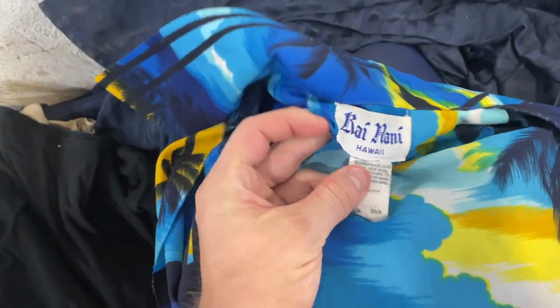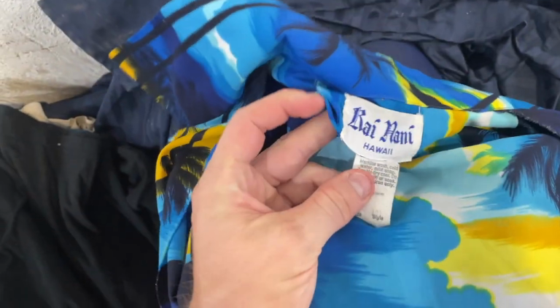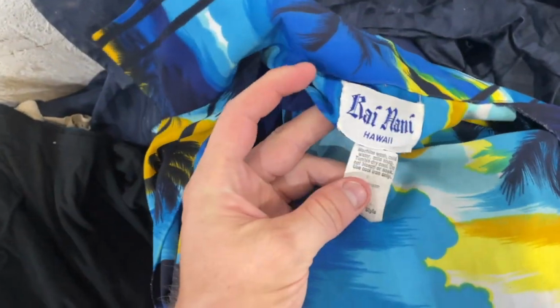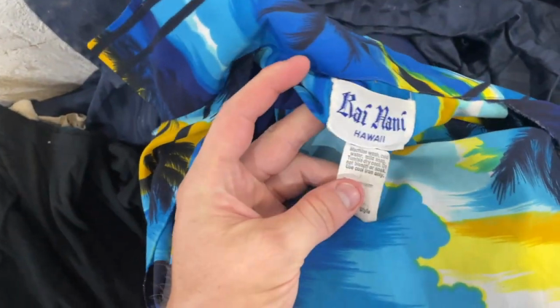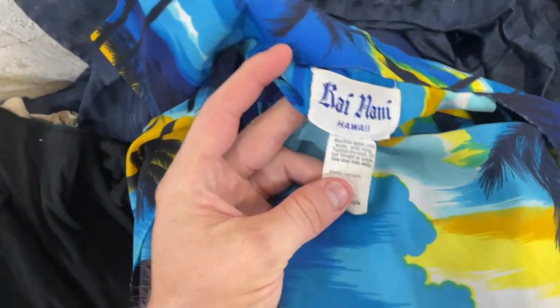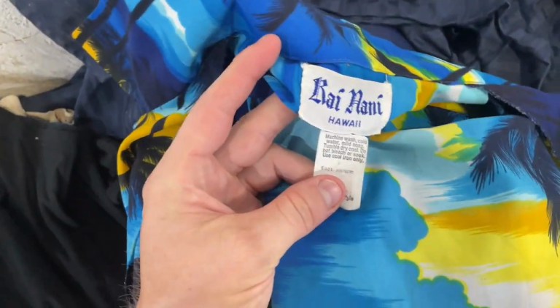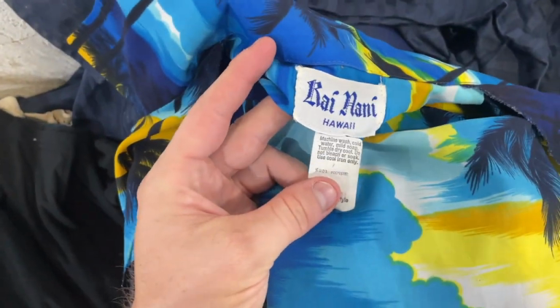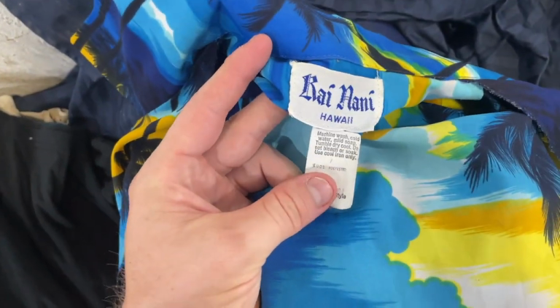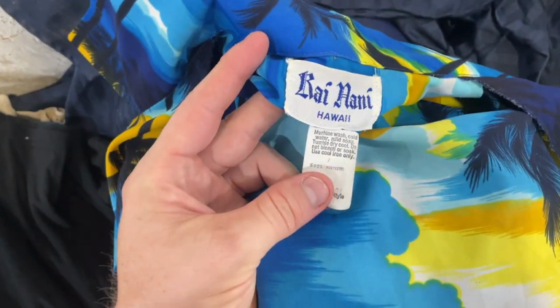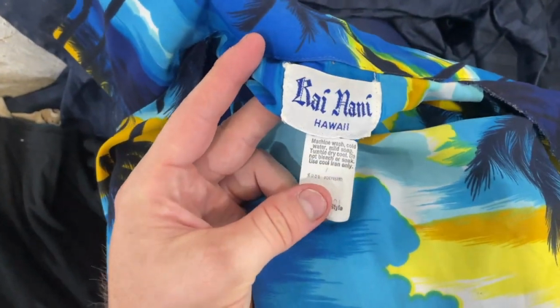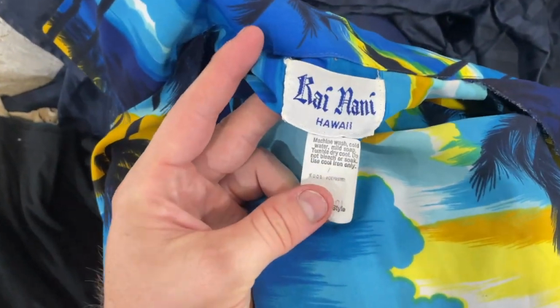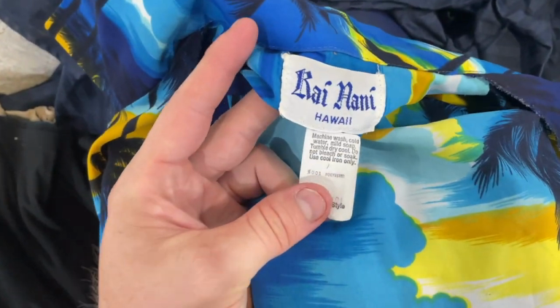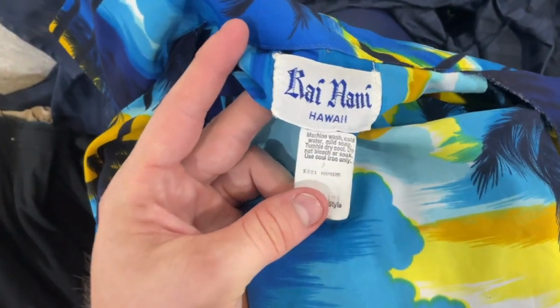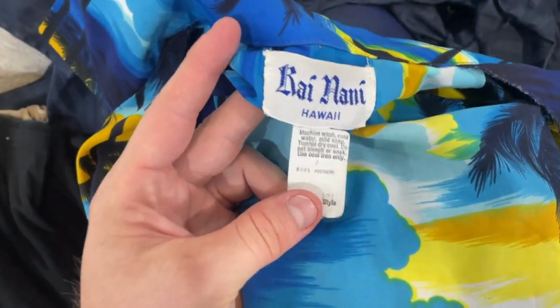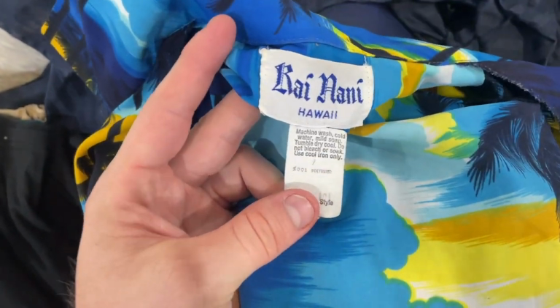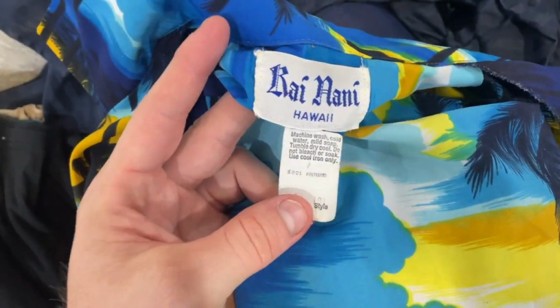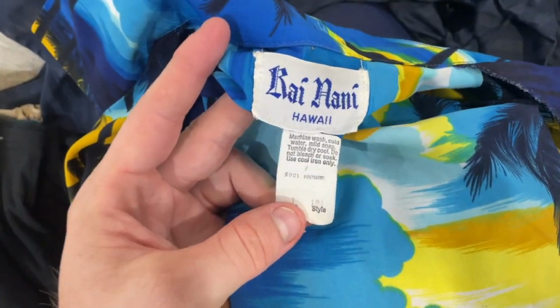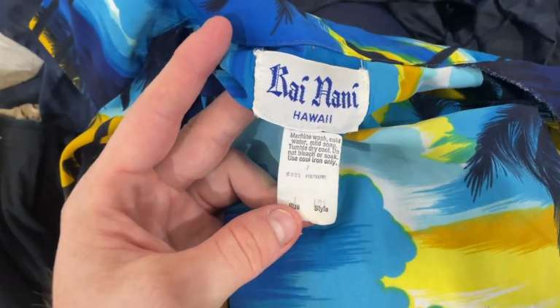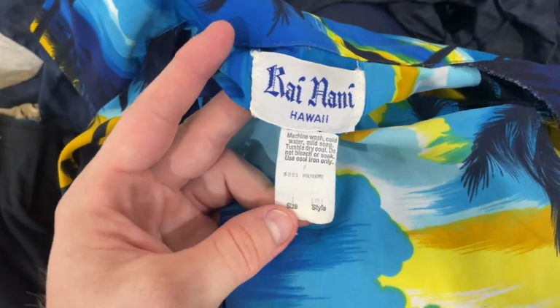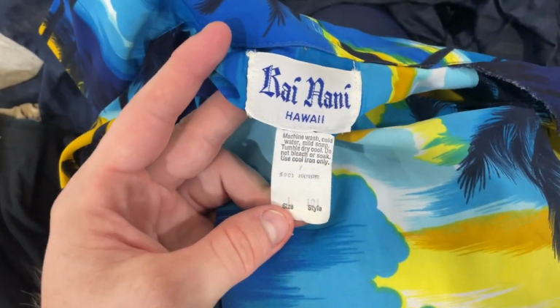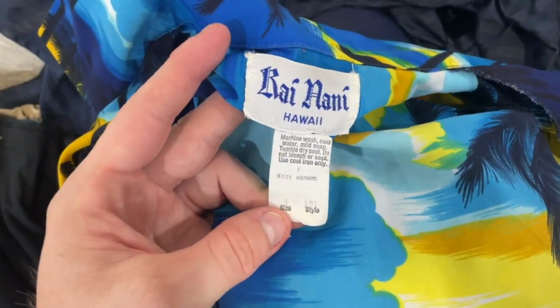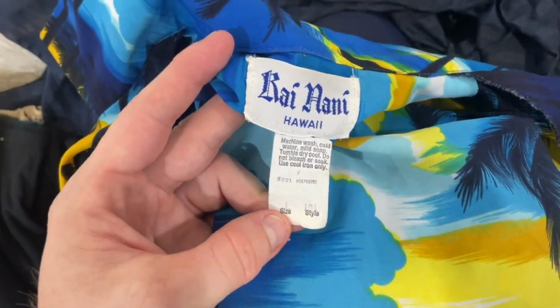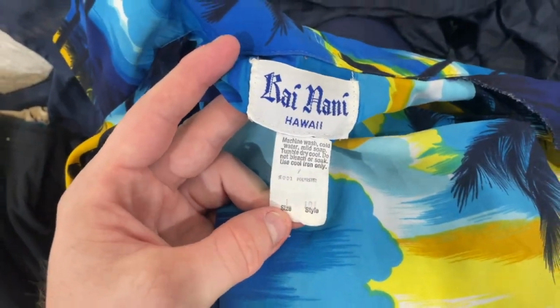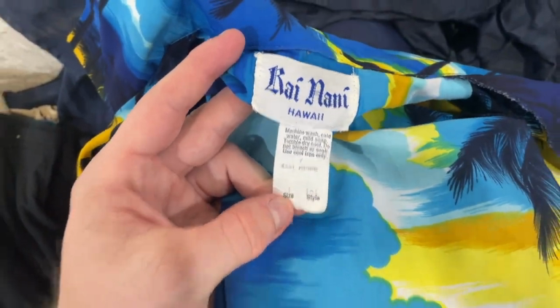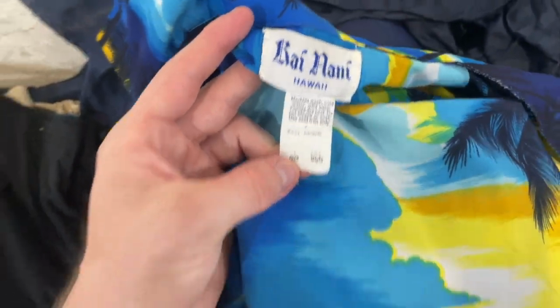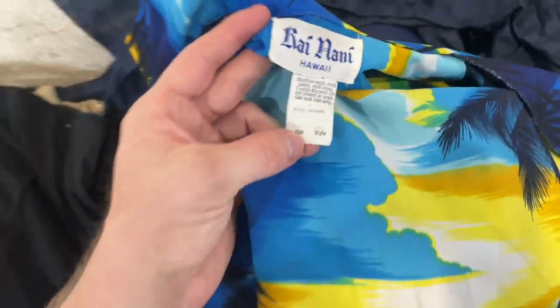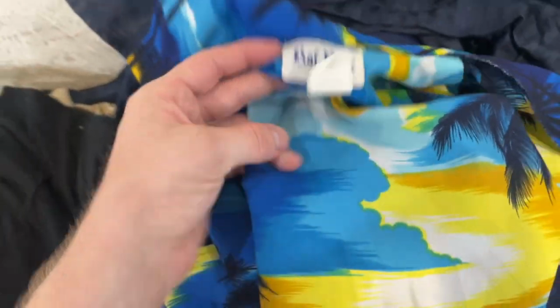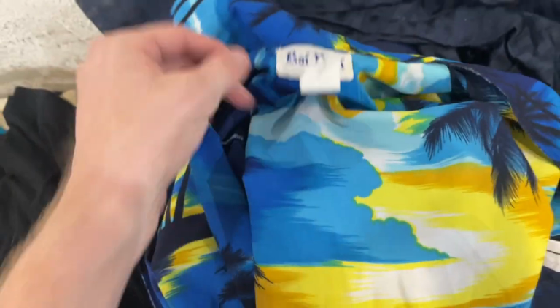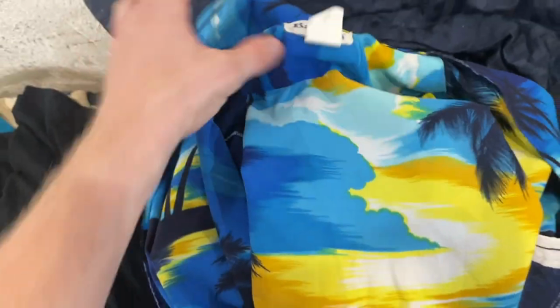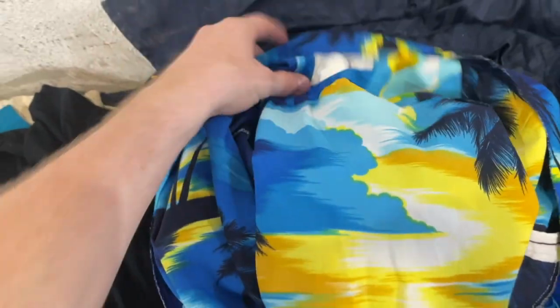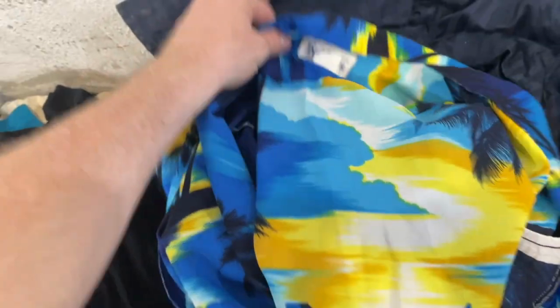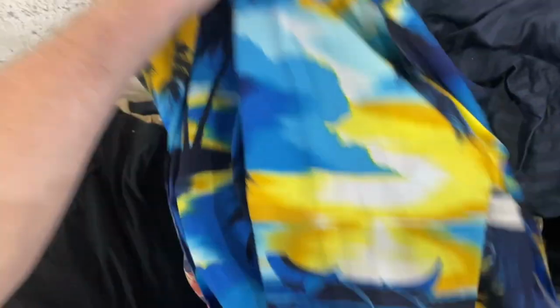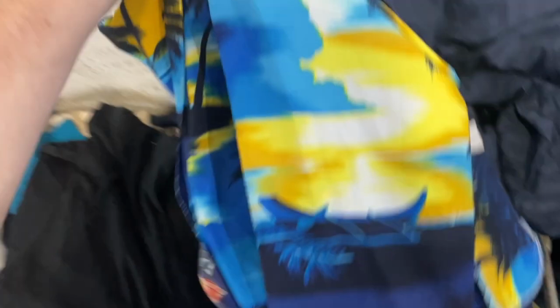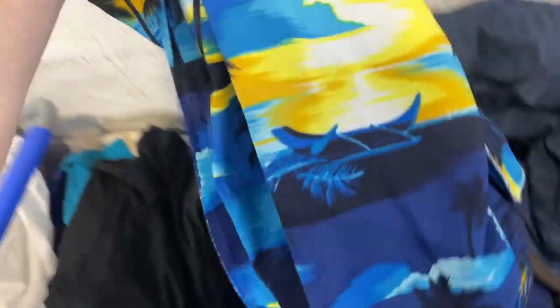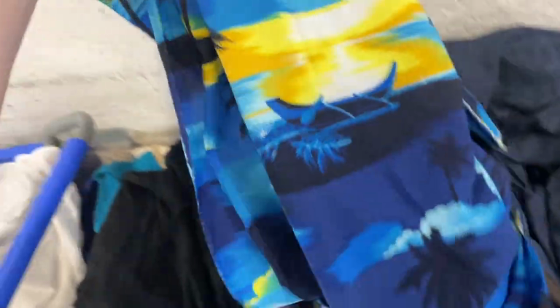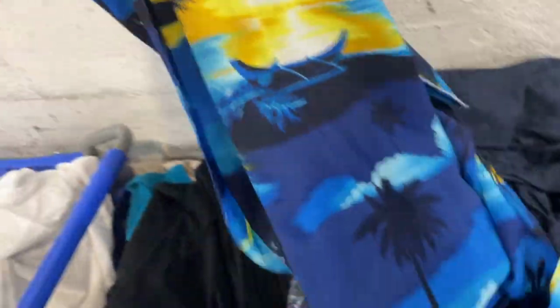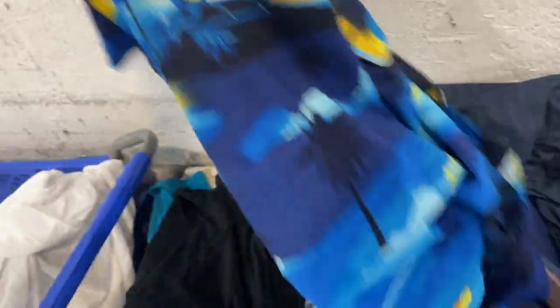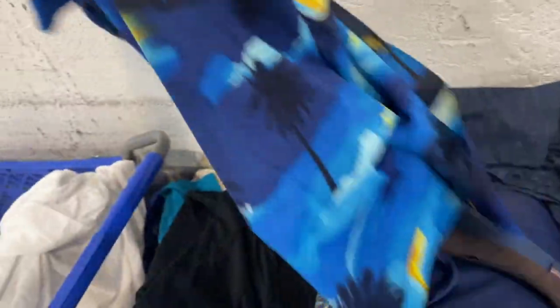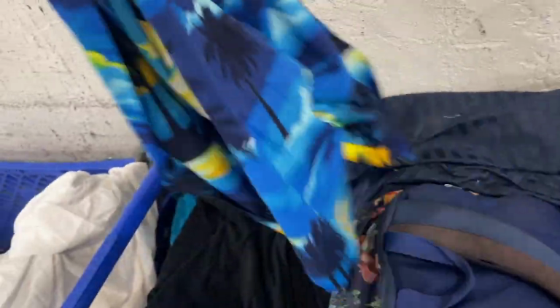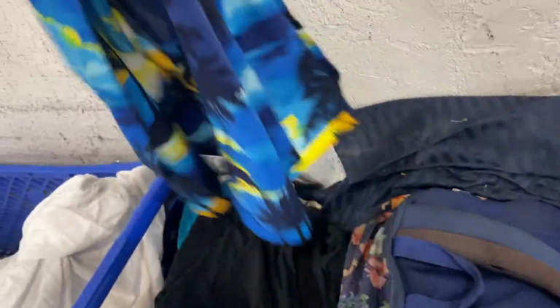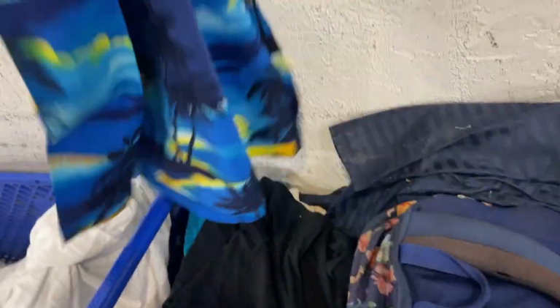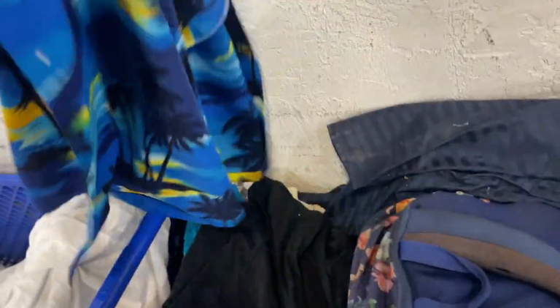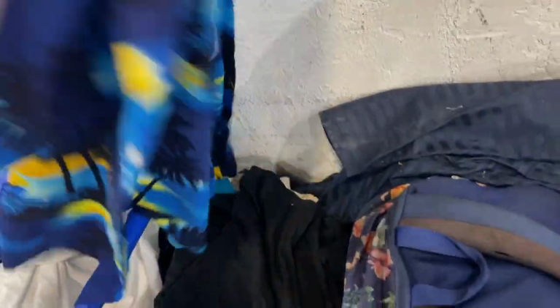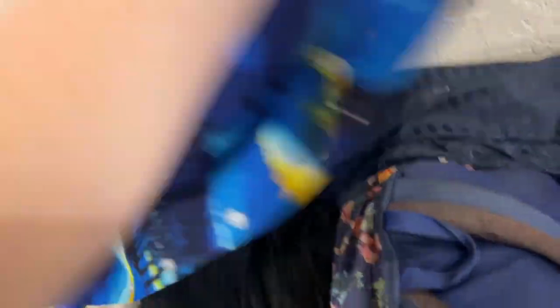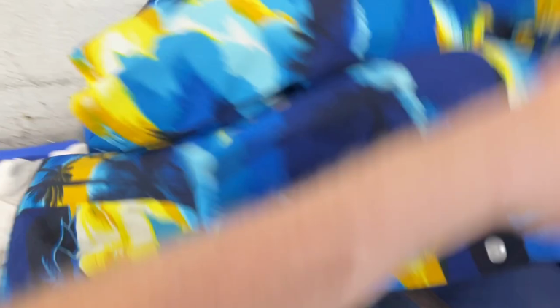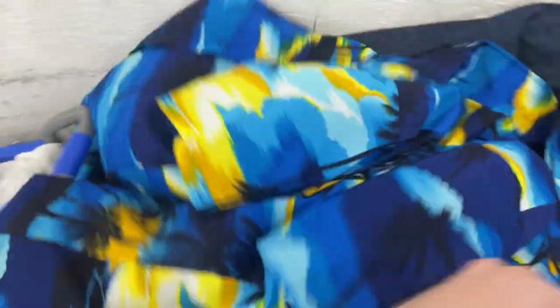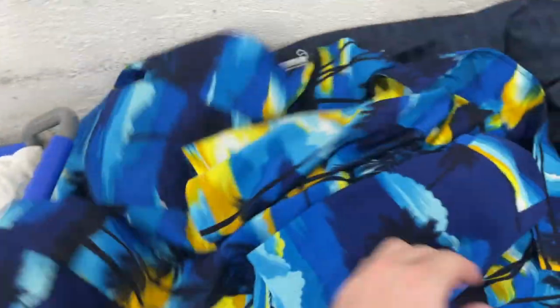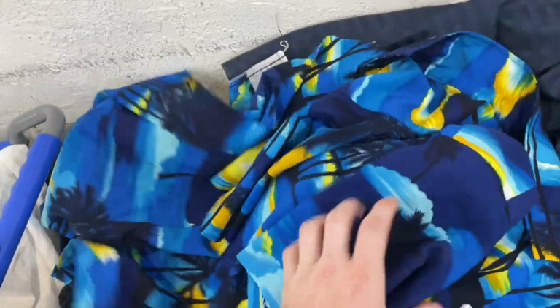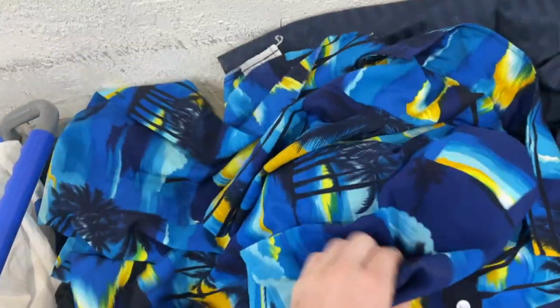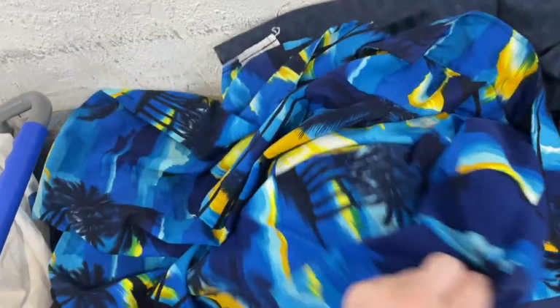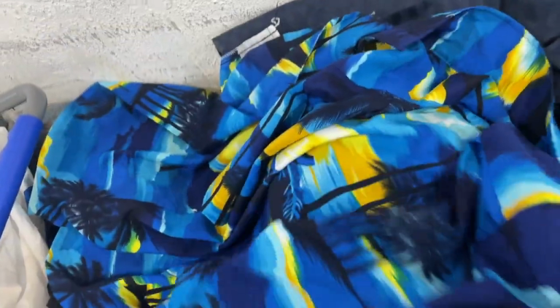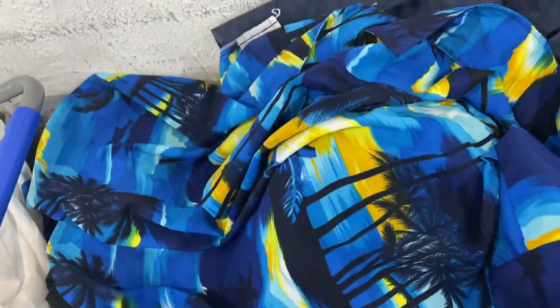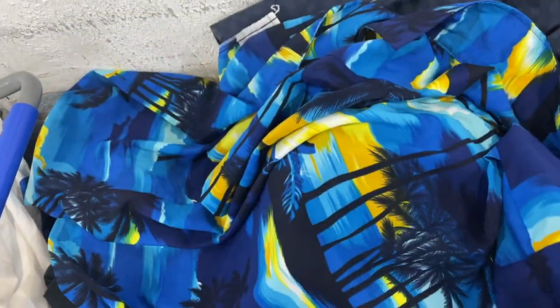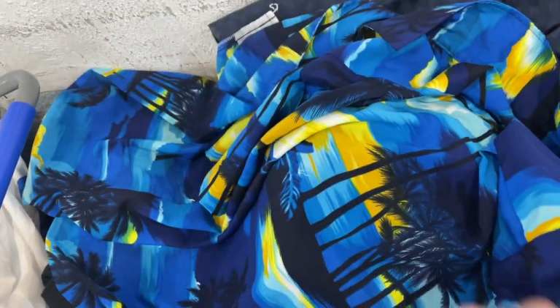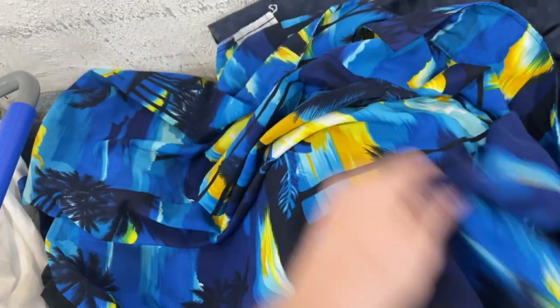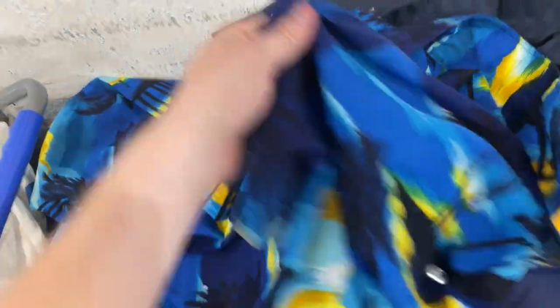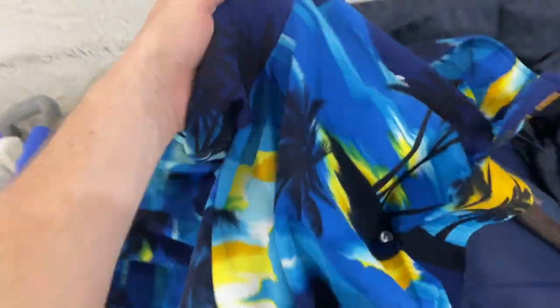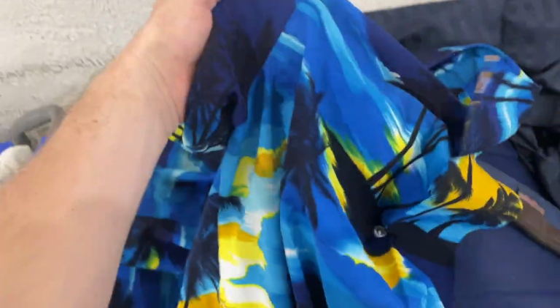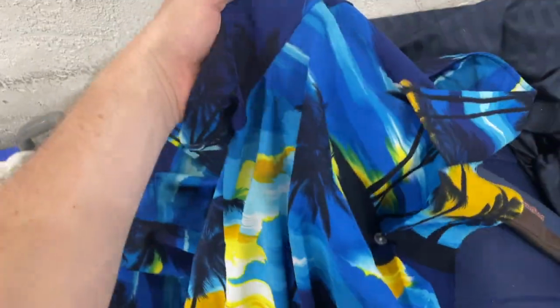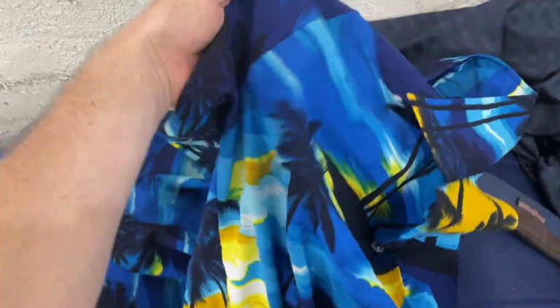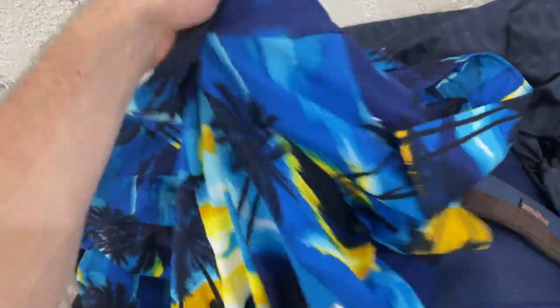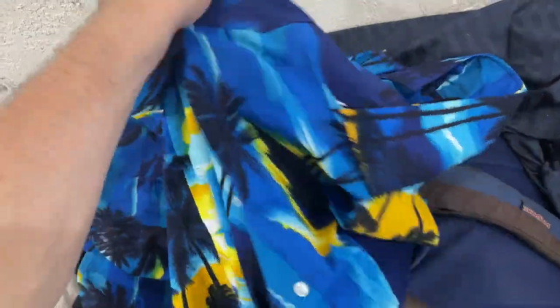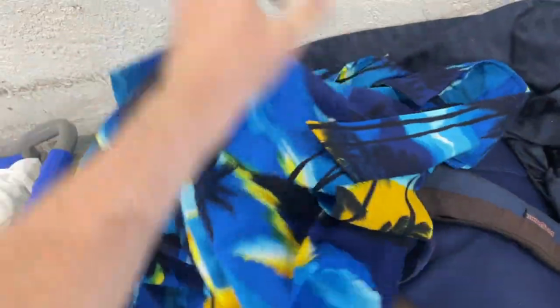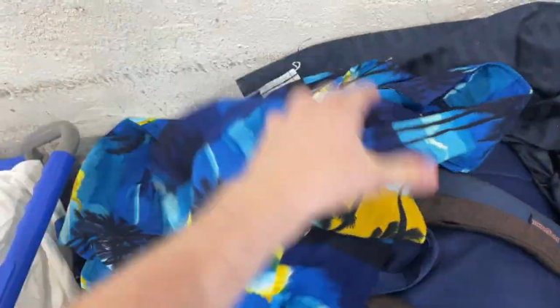The brand is Rei Nani, size large, very lightweight — that's why I'm getting it. It's probably only like 50 cents.